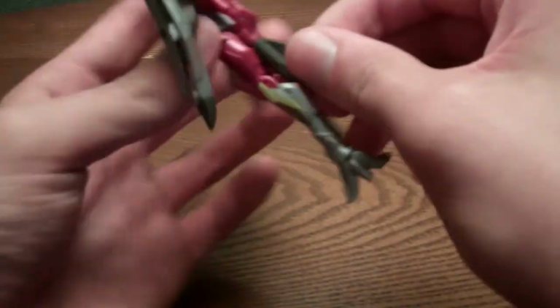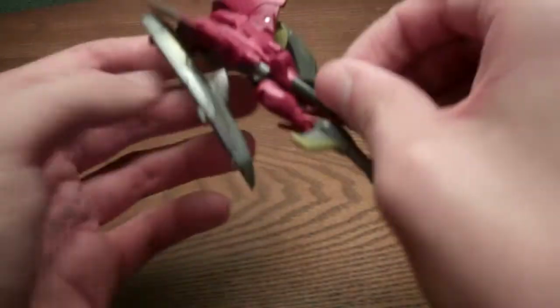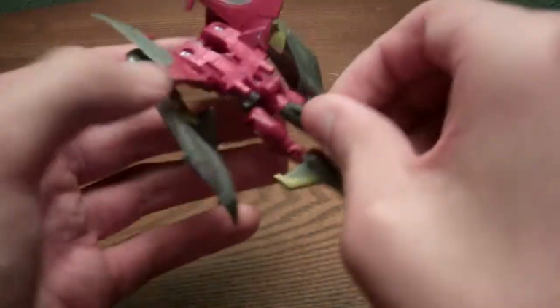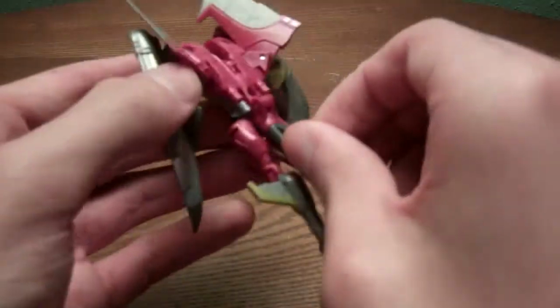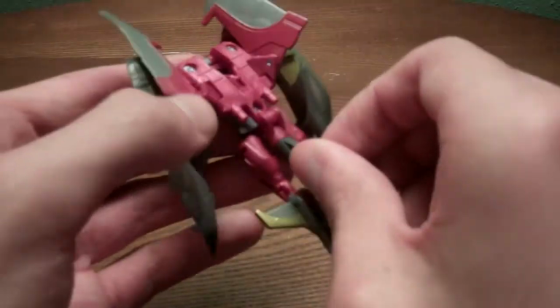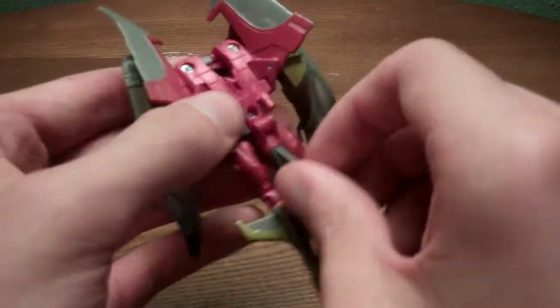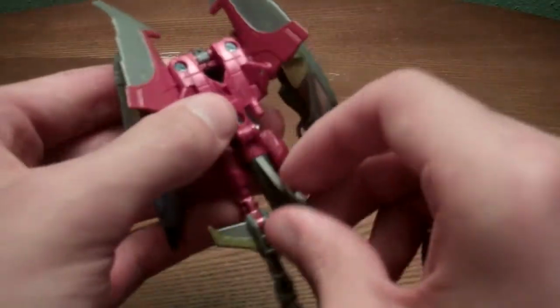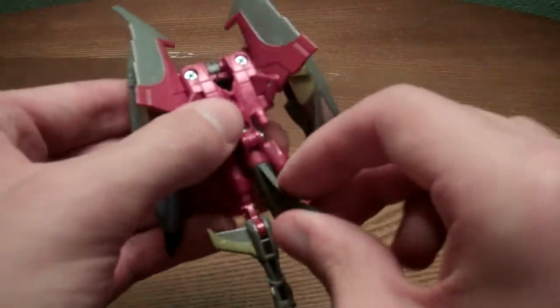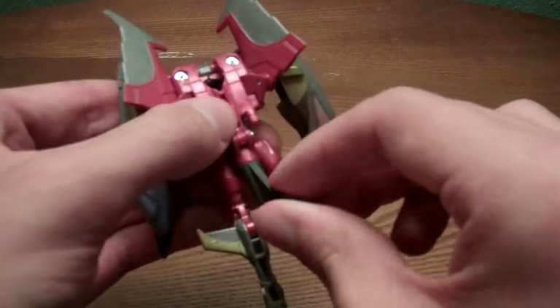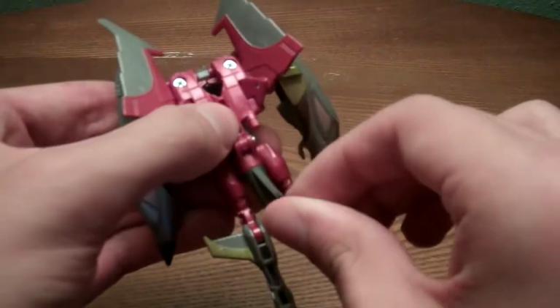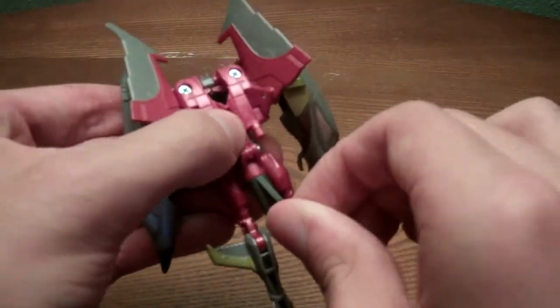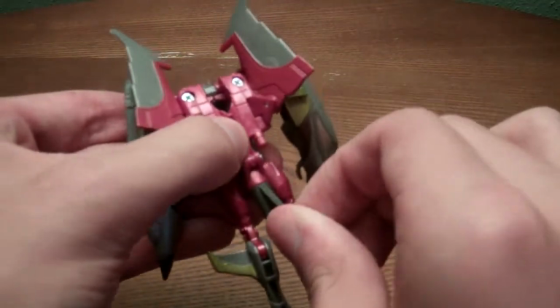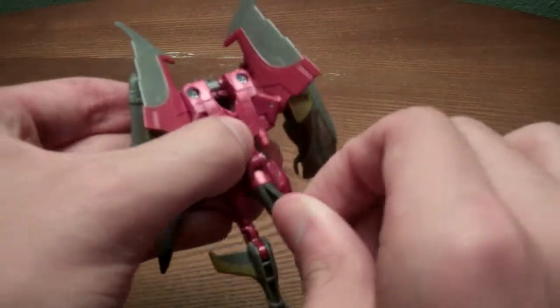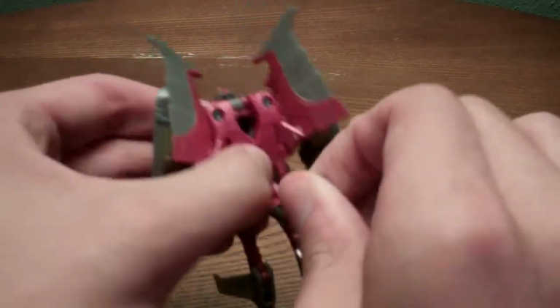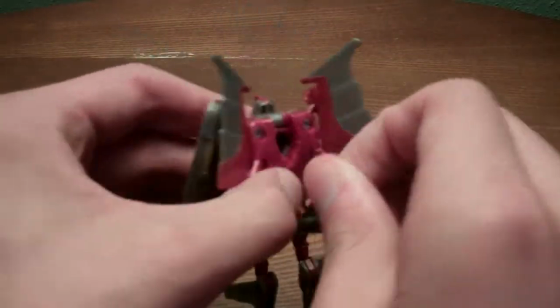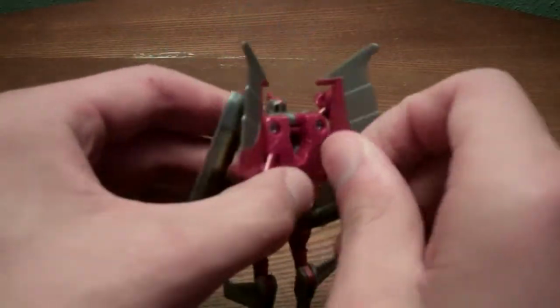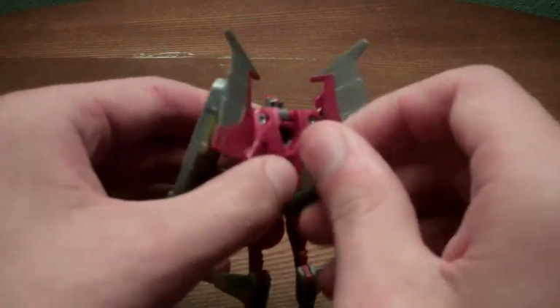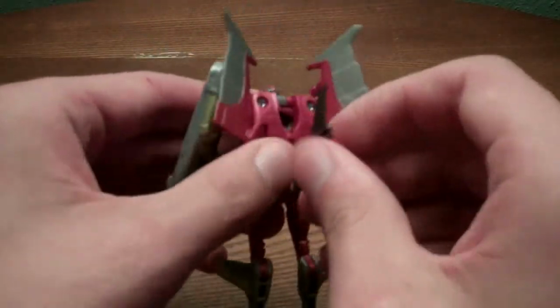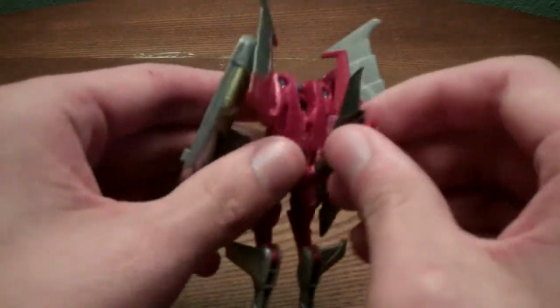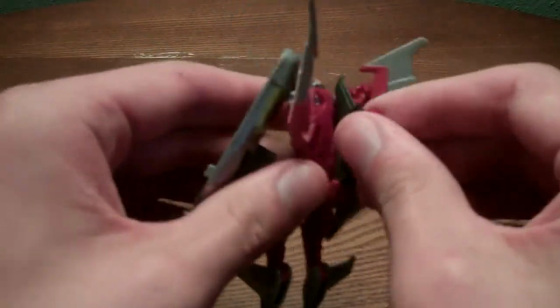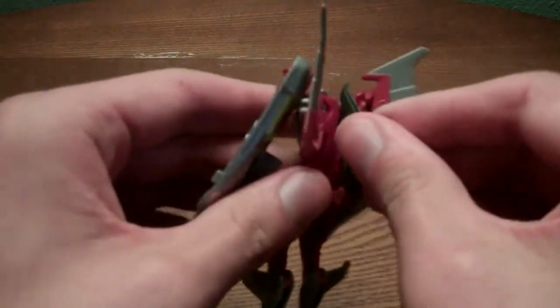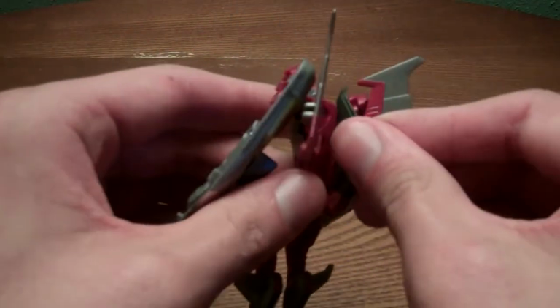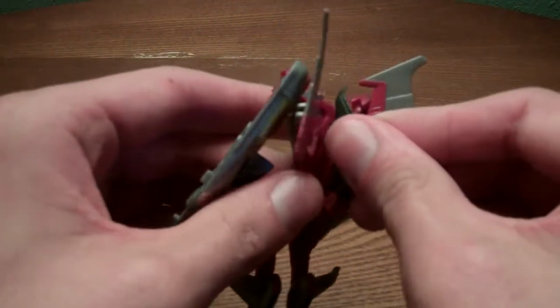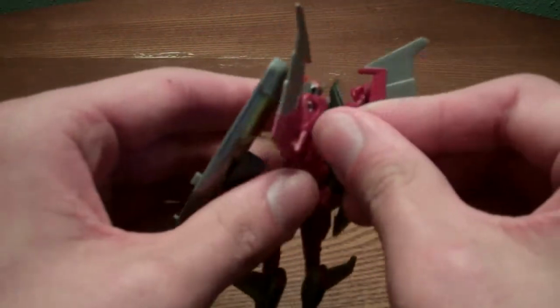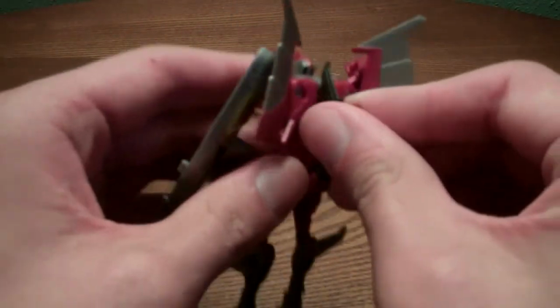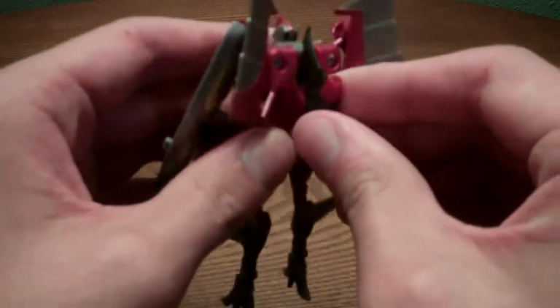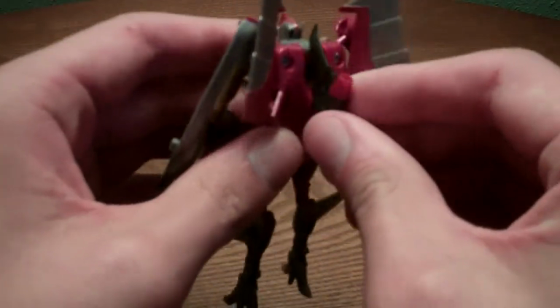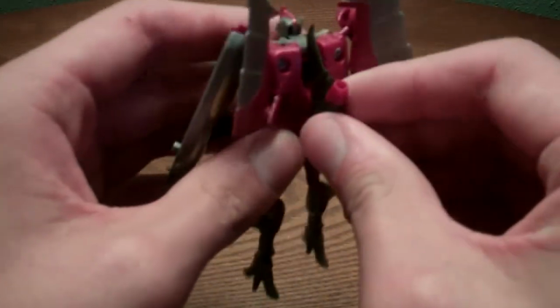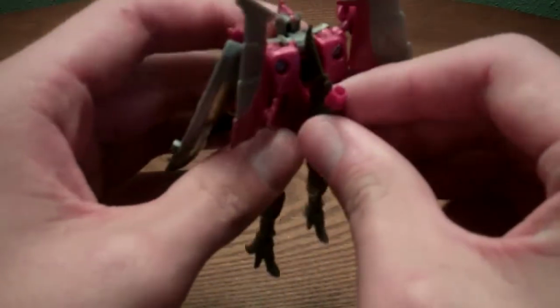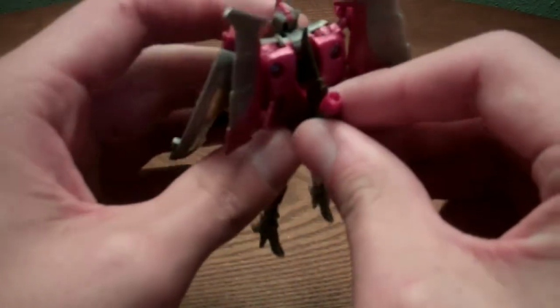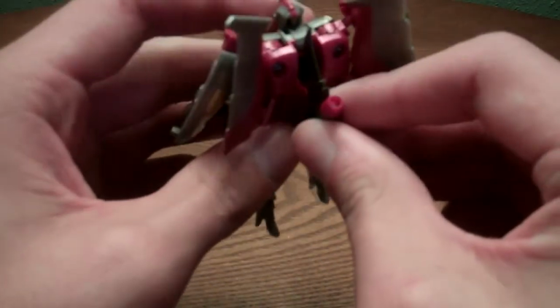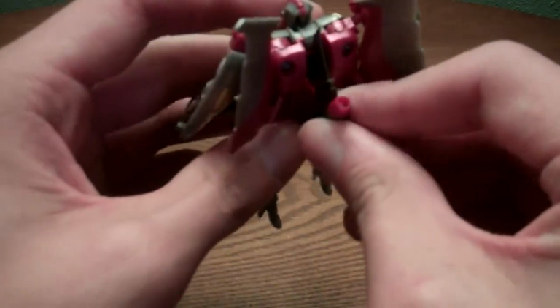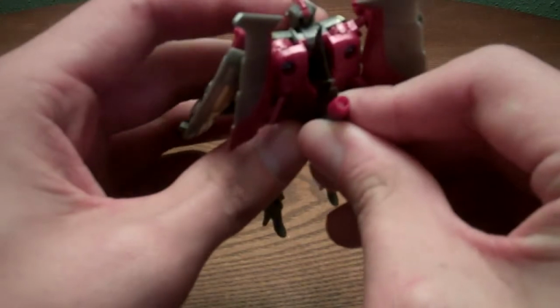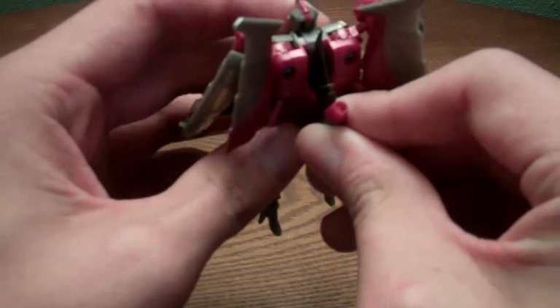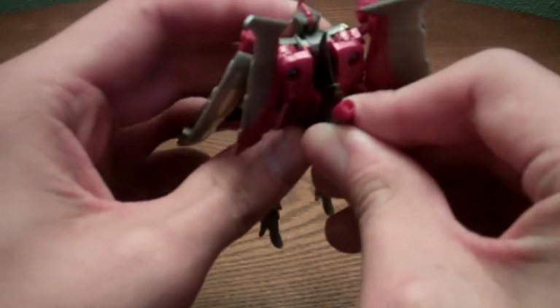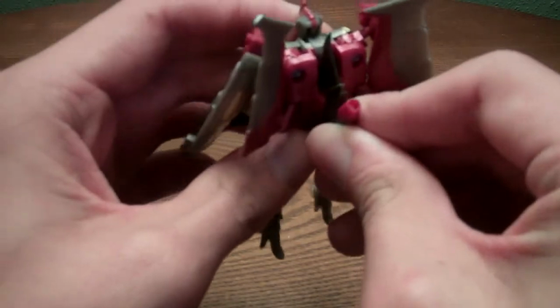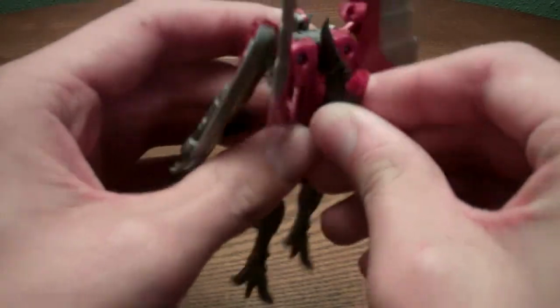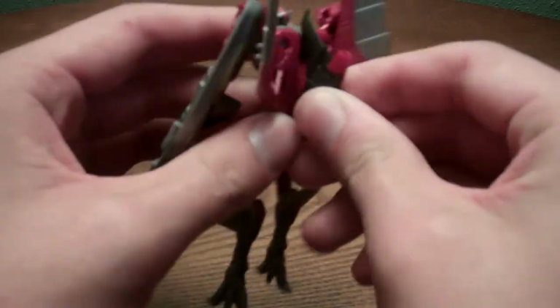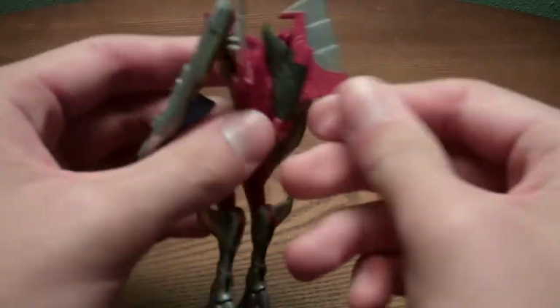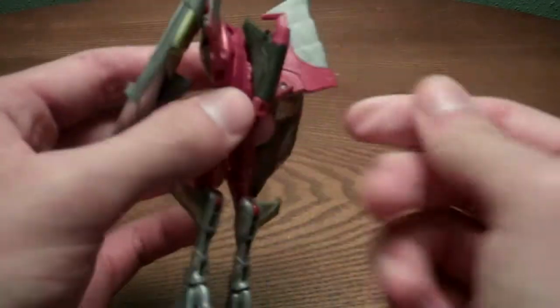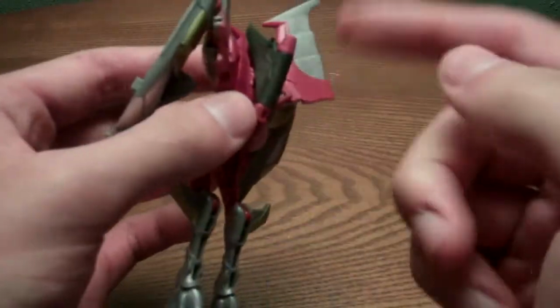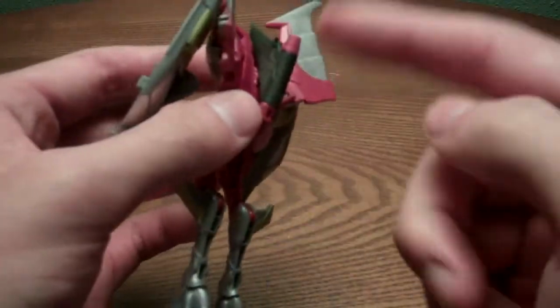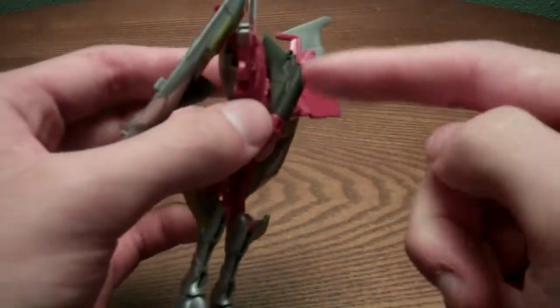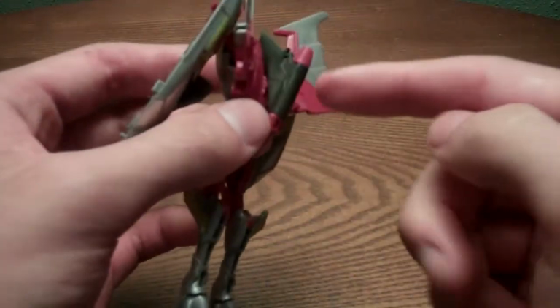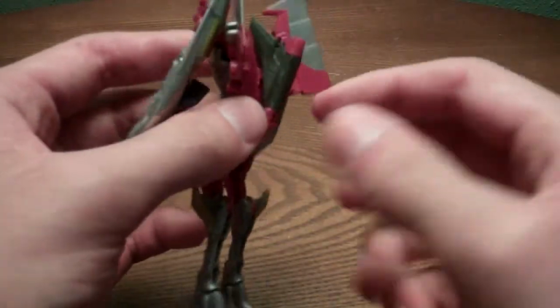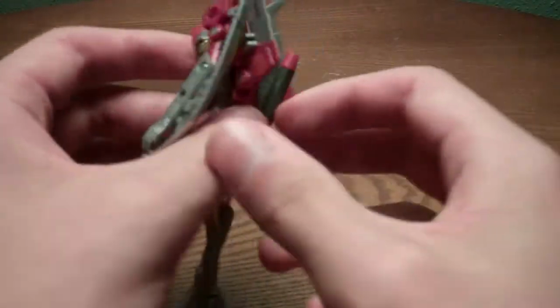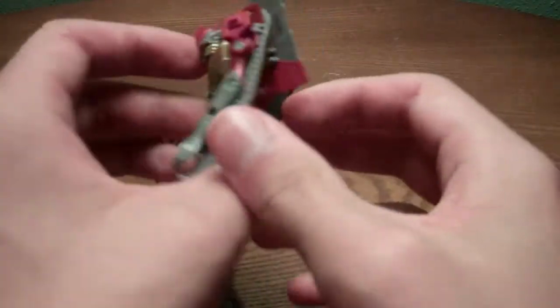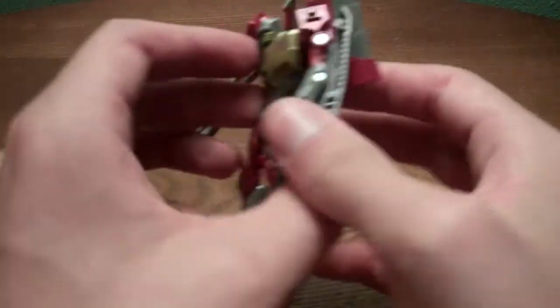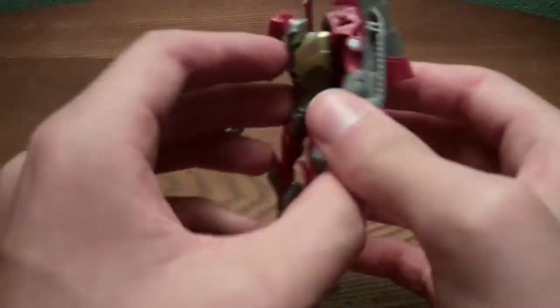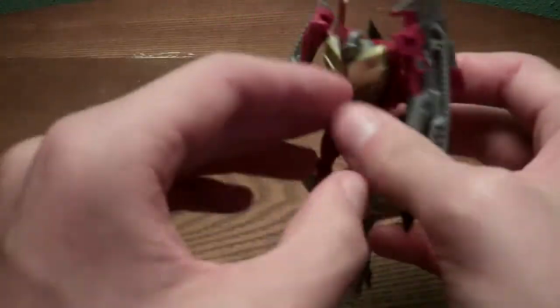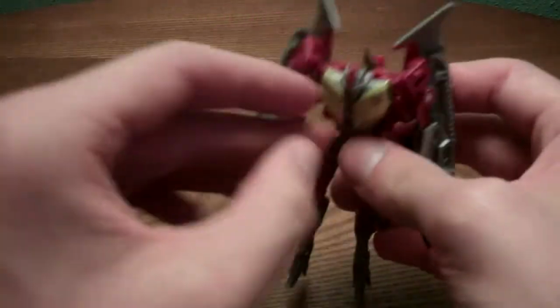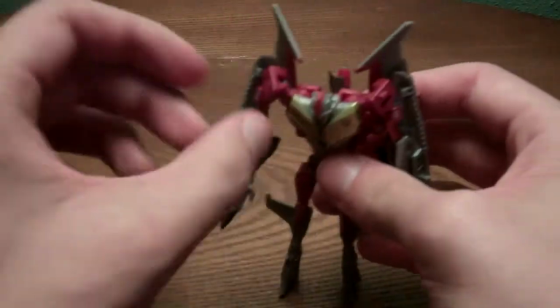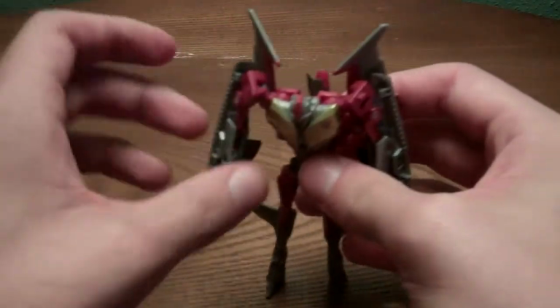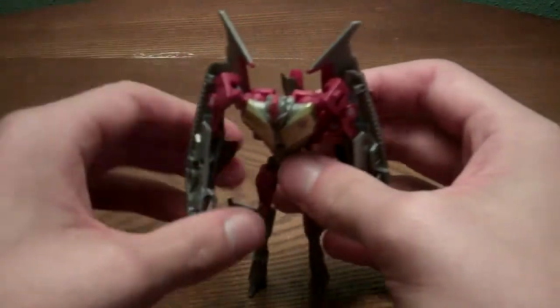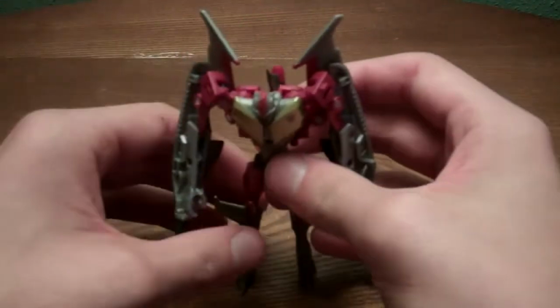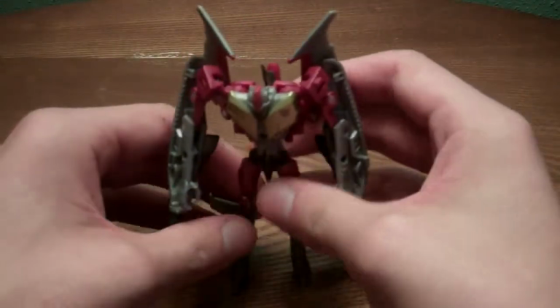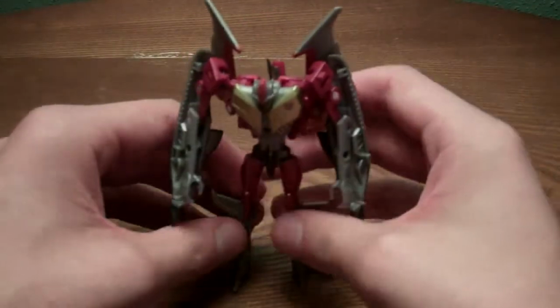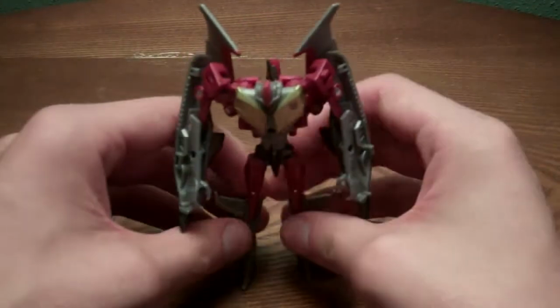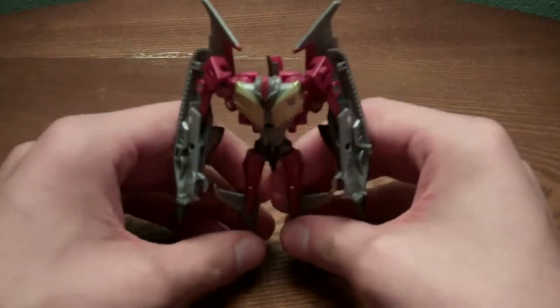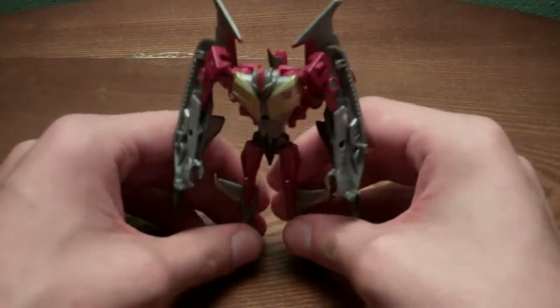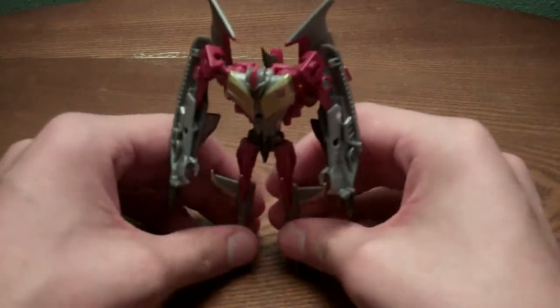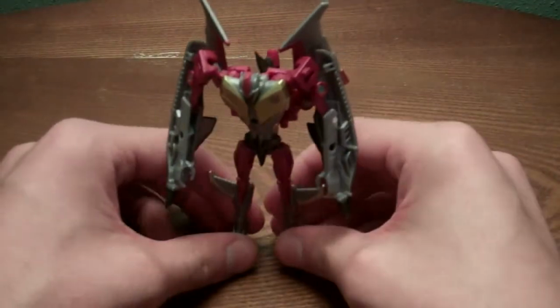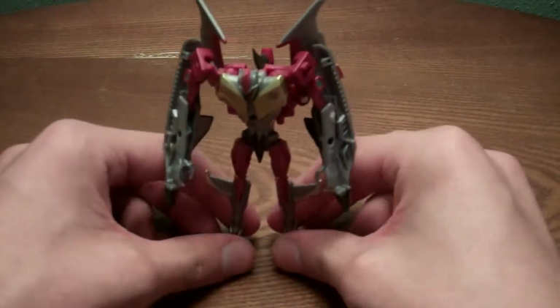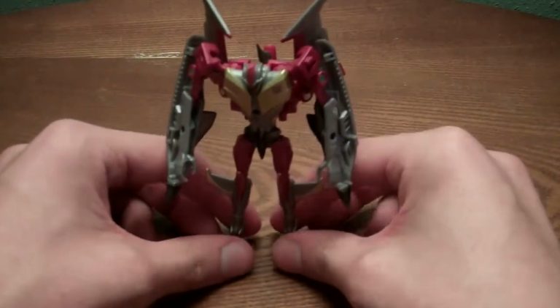One more thing — bring up the little tail section. So there he is in robot mode.